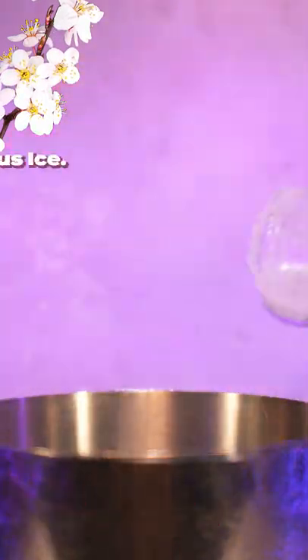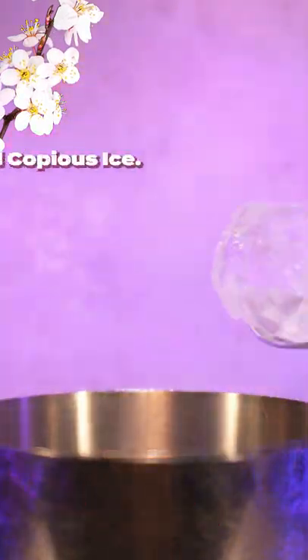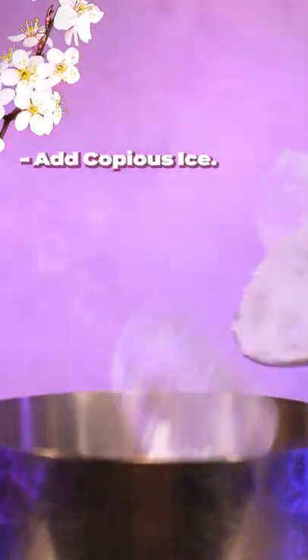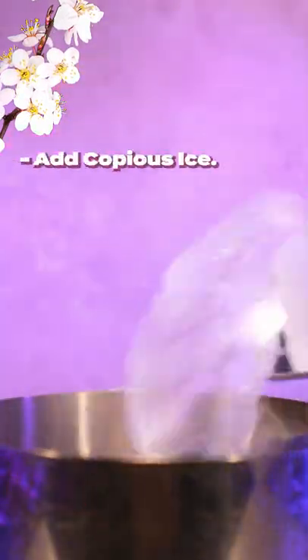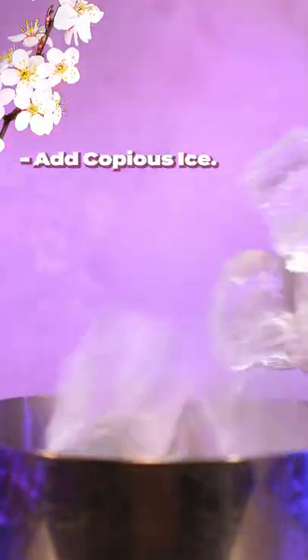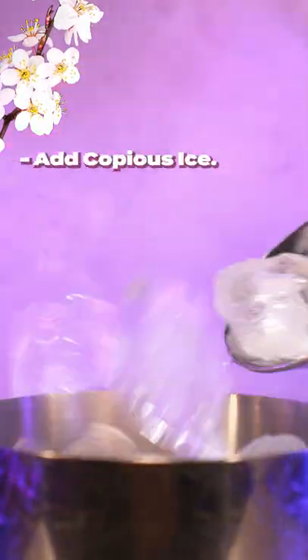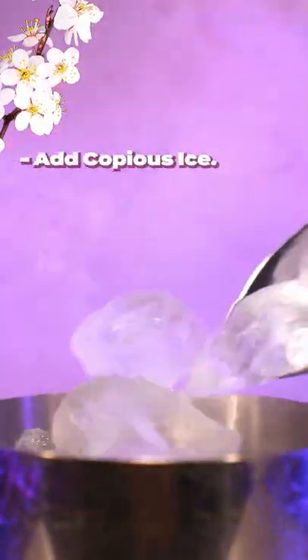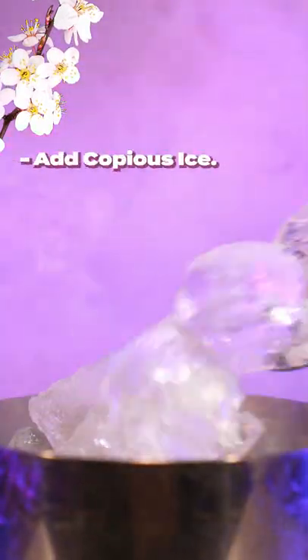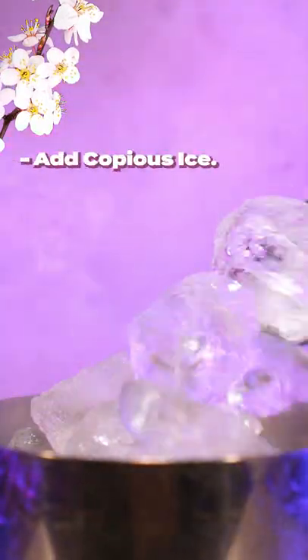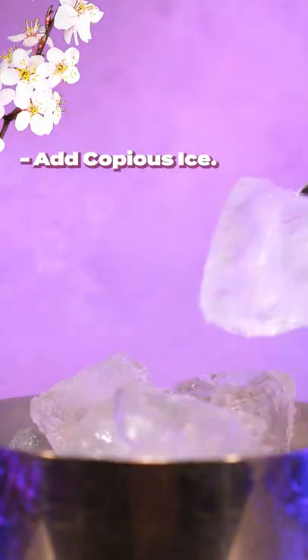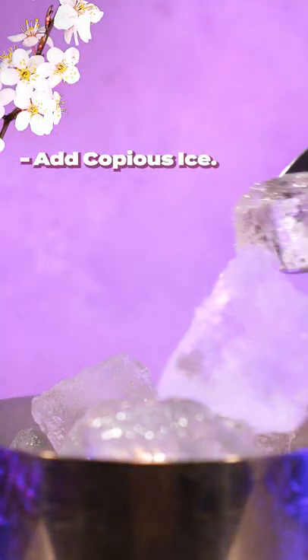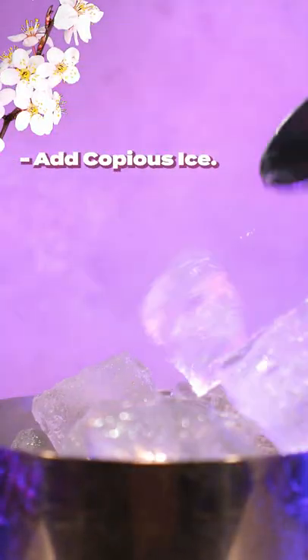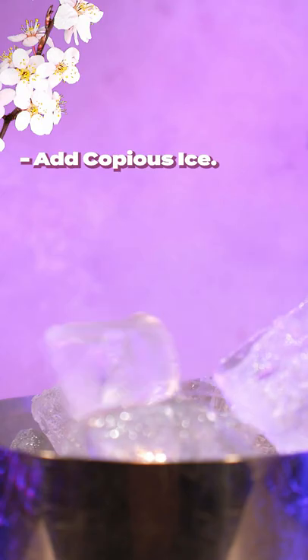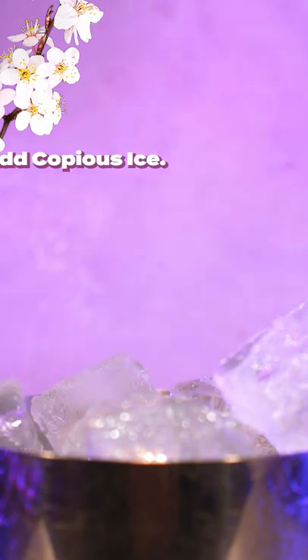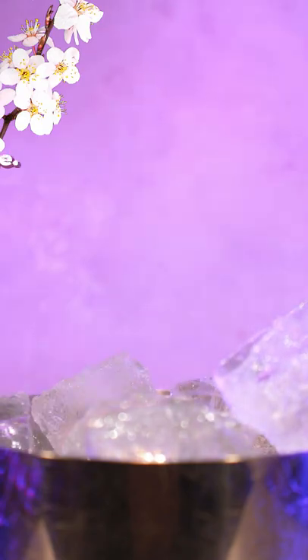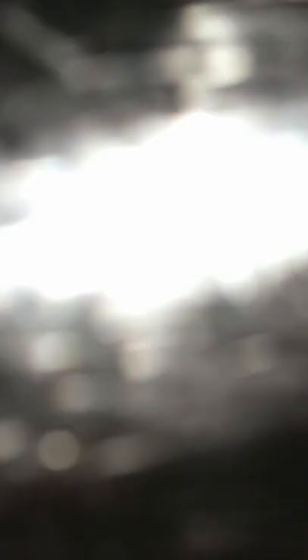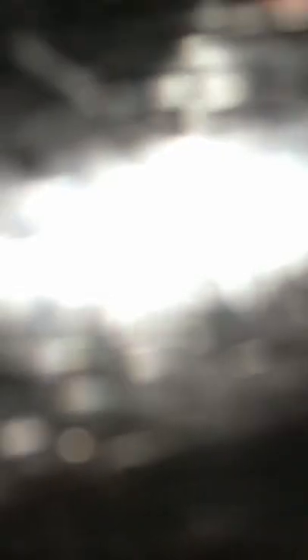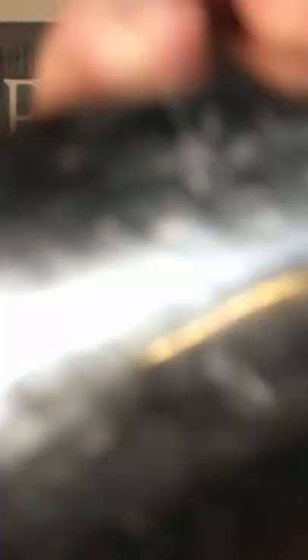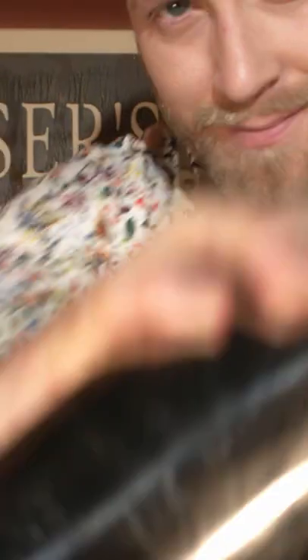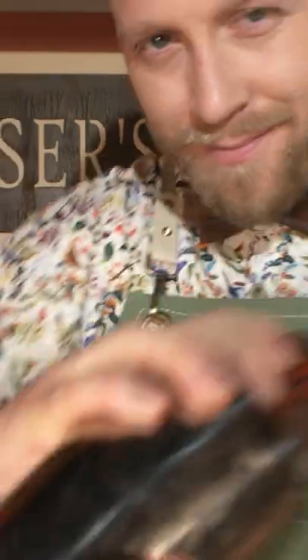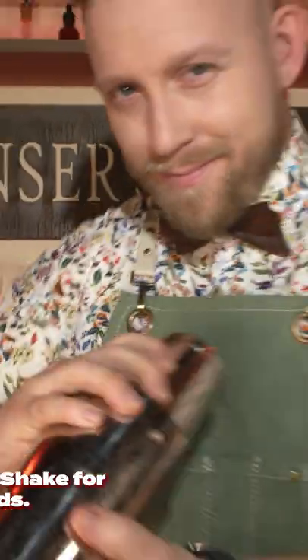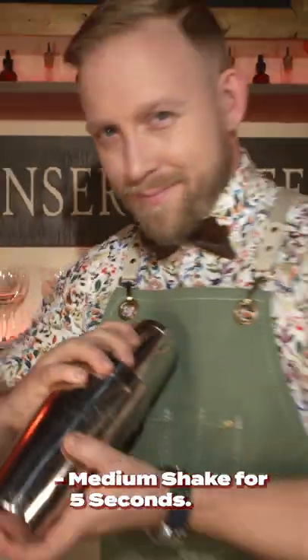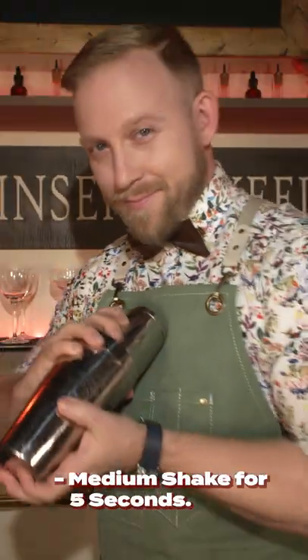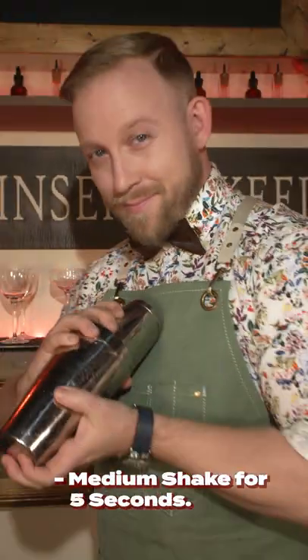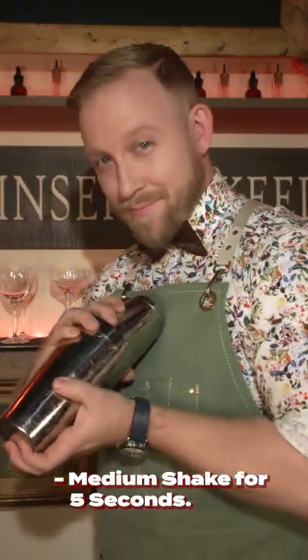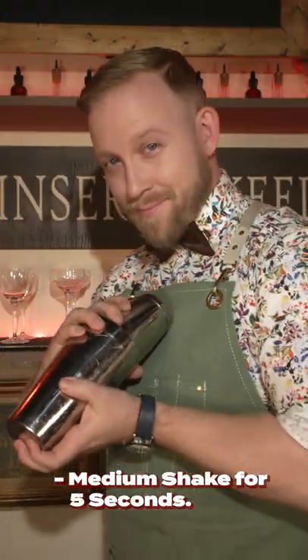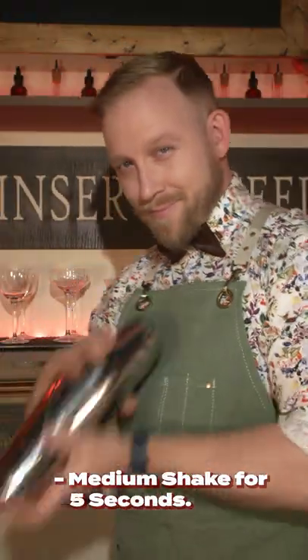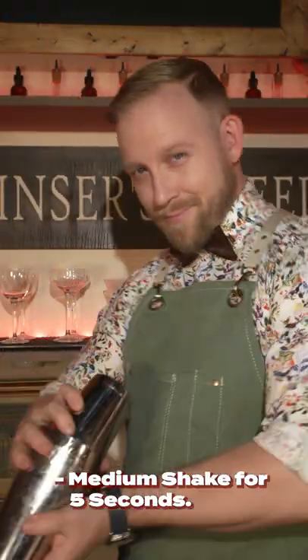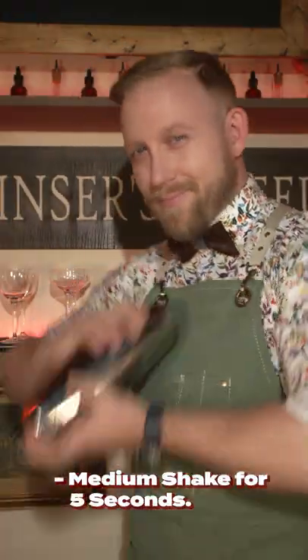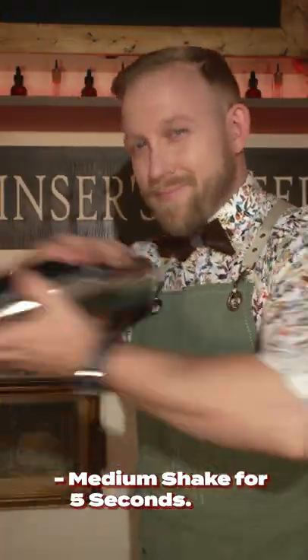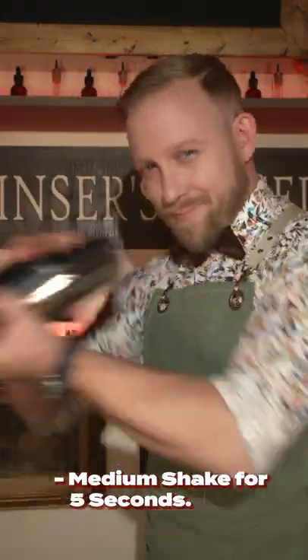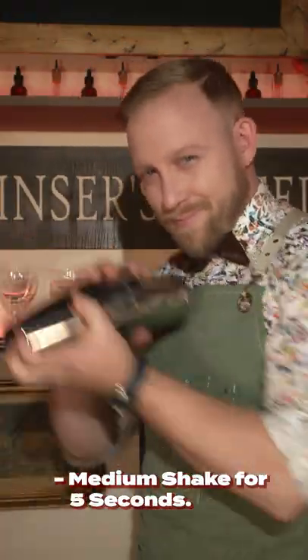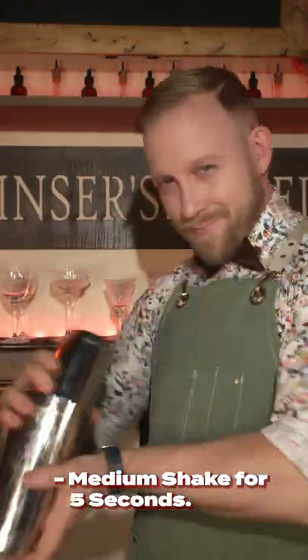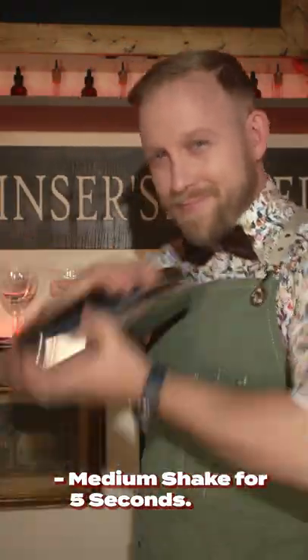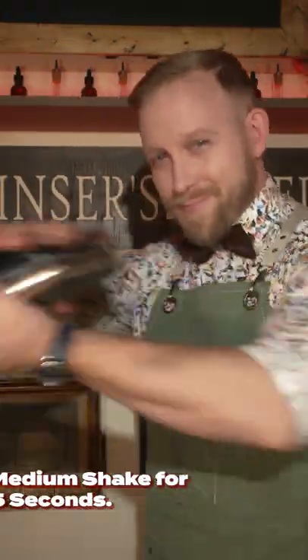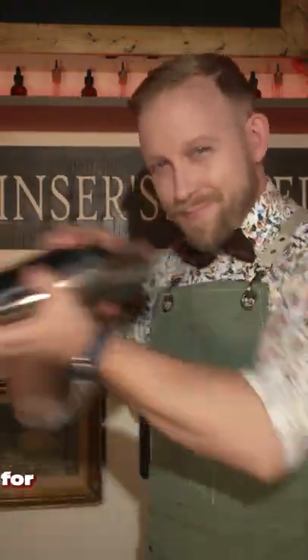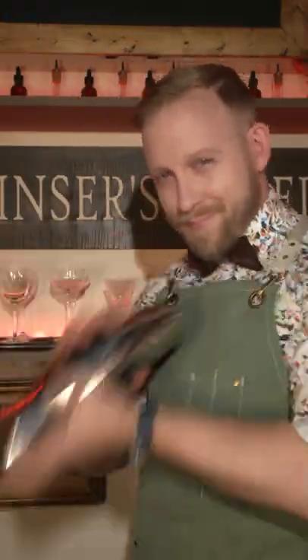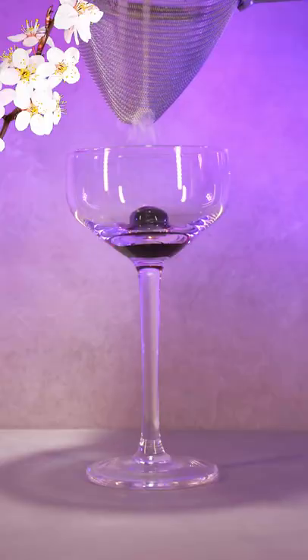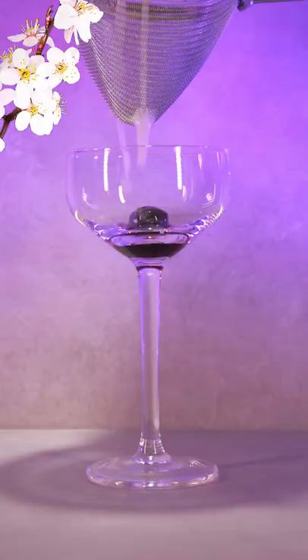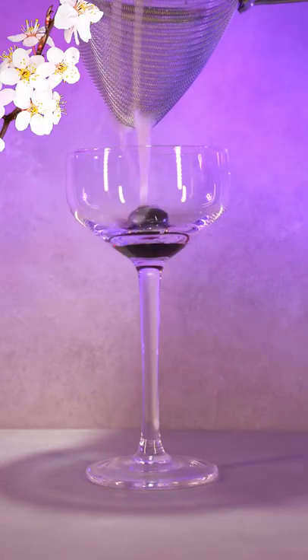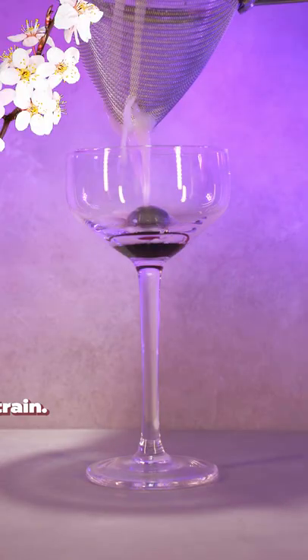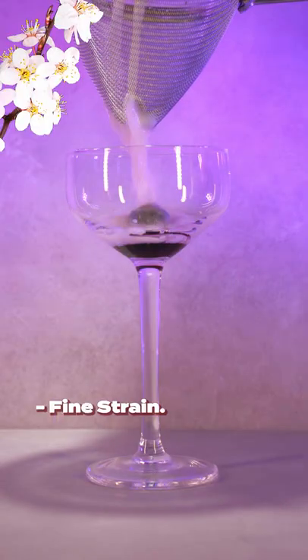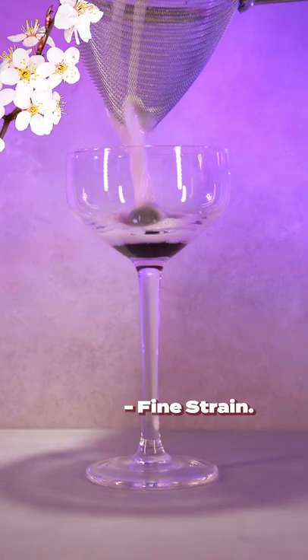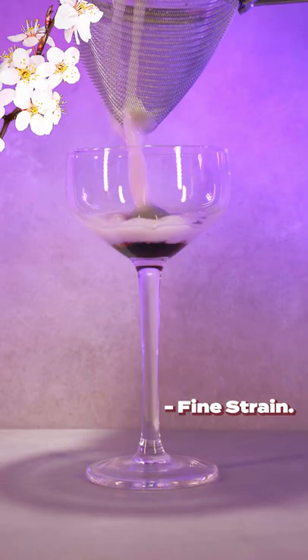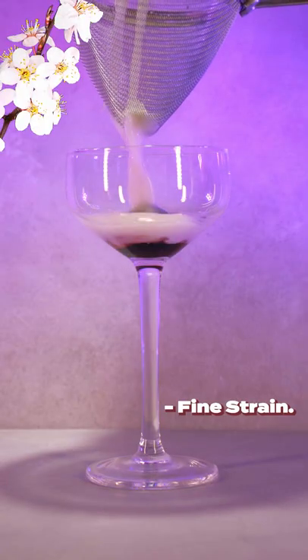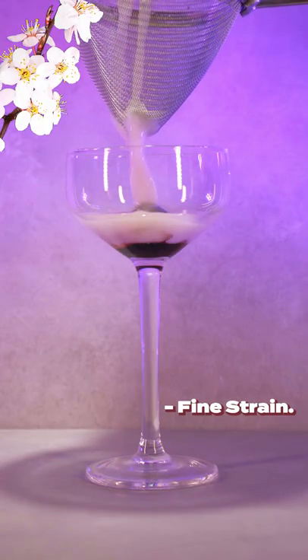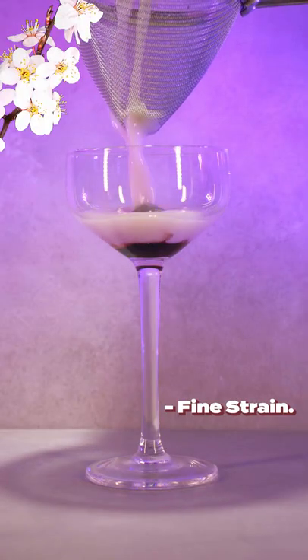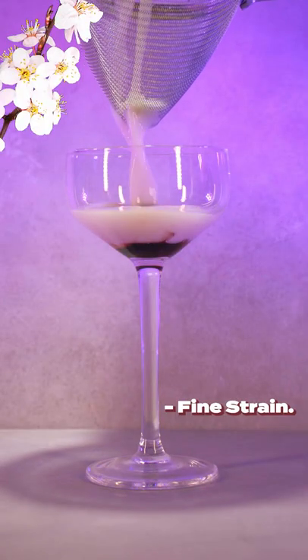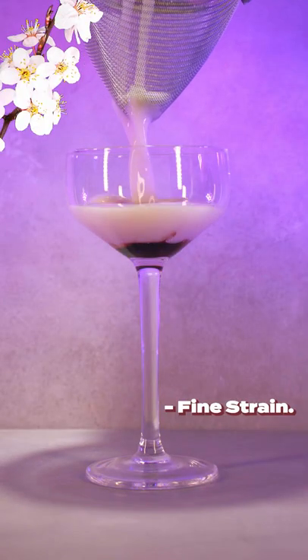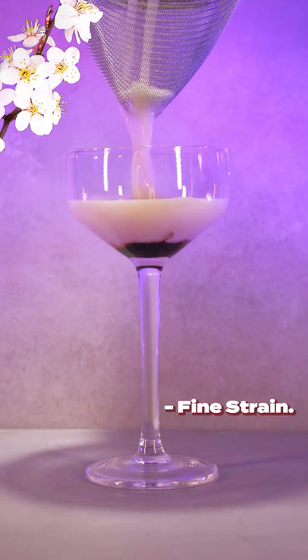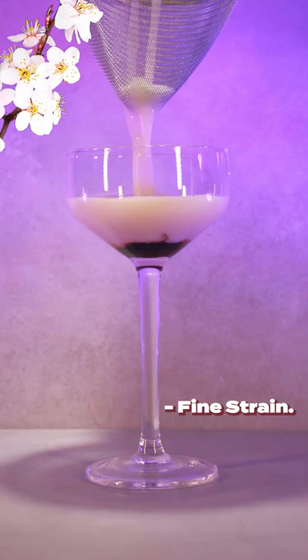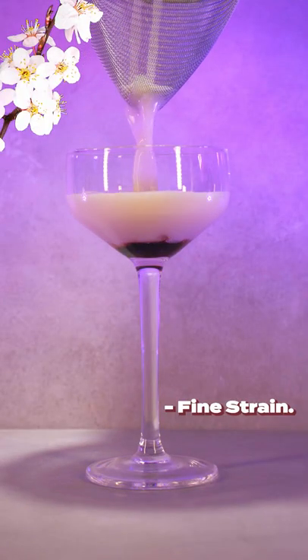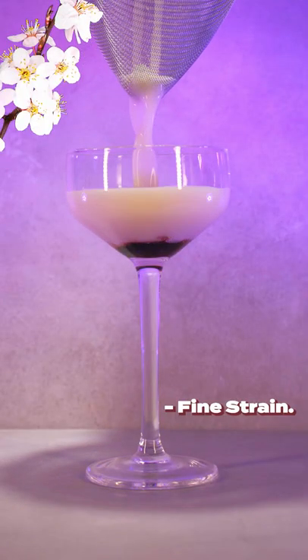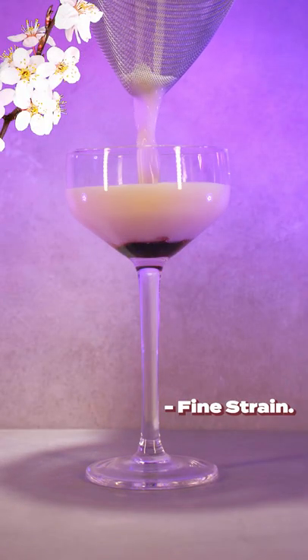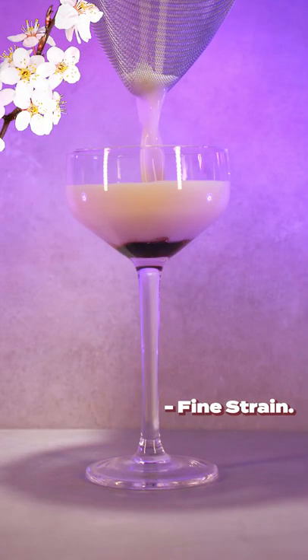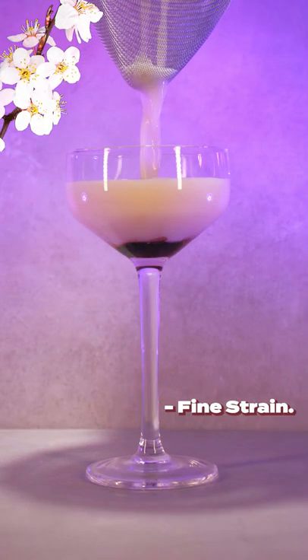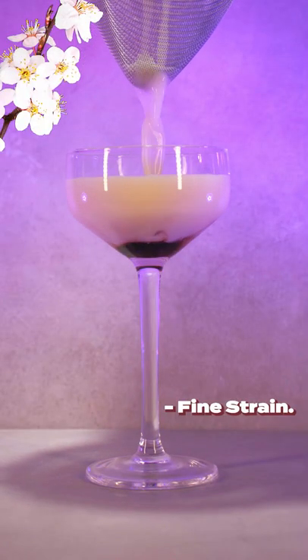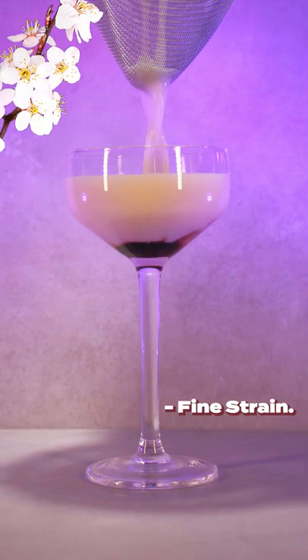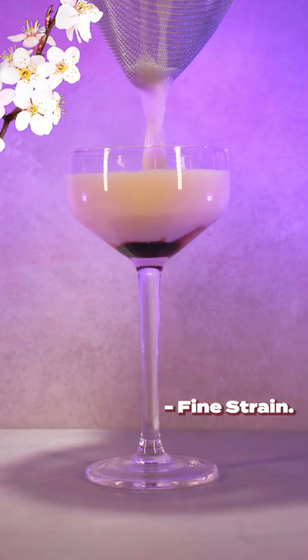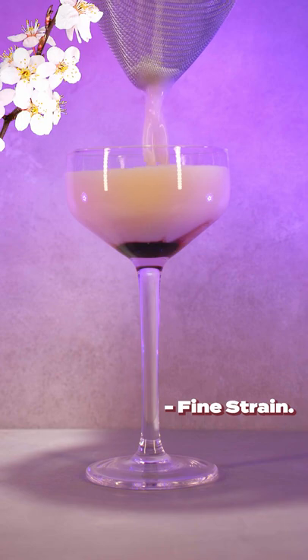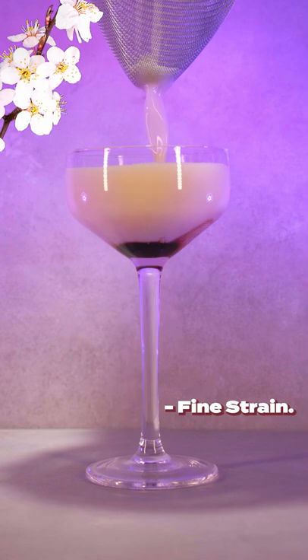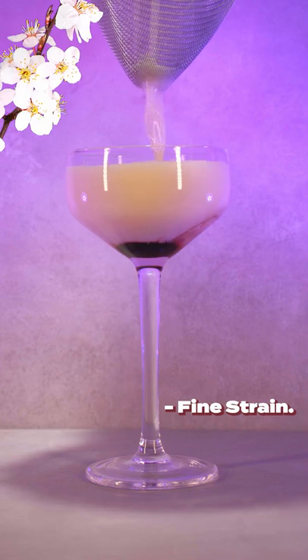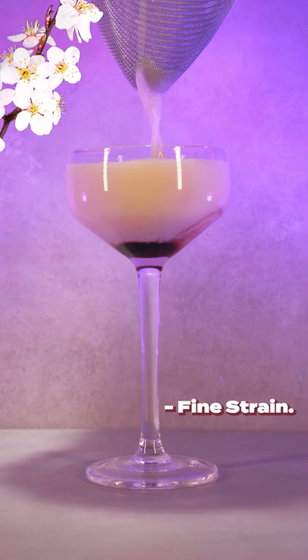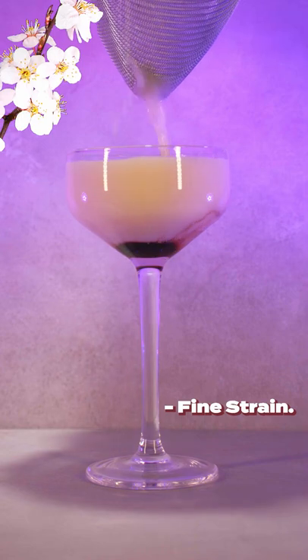Add copious ice and medium shake for five seconds before fine straining into your glass coupe.